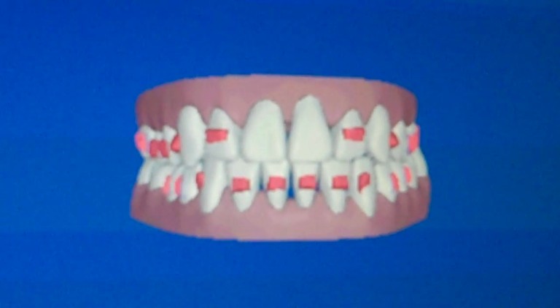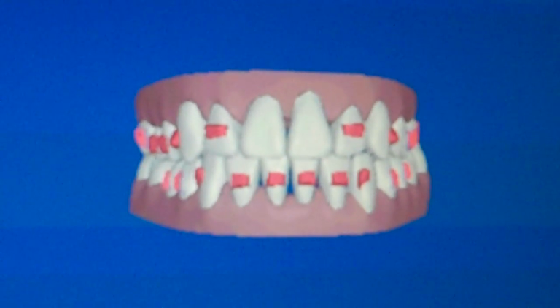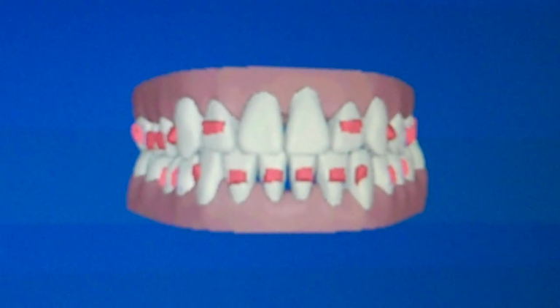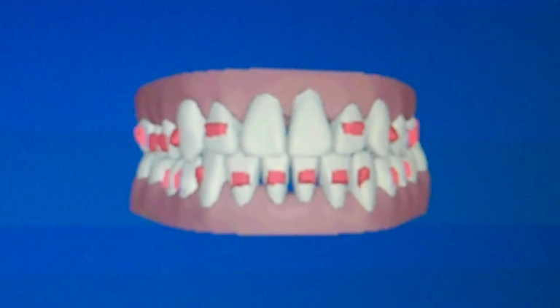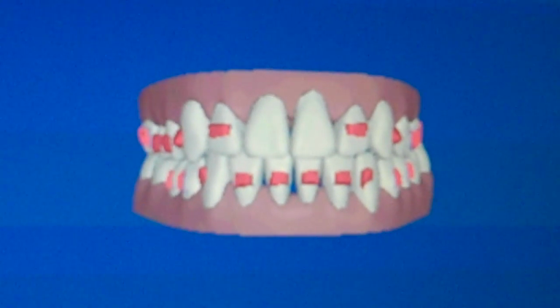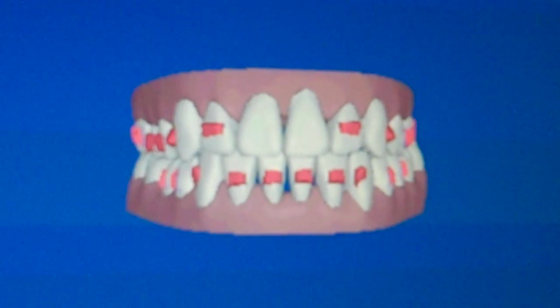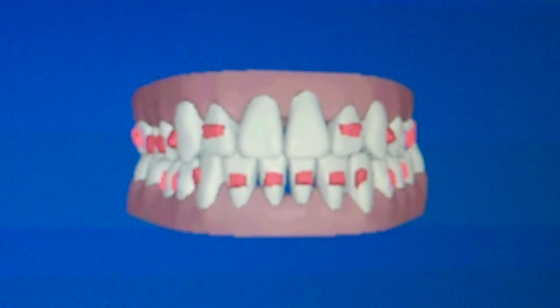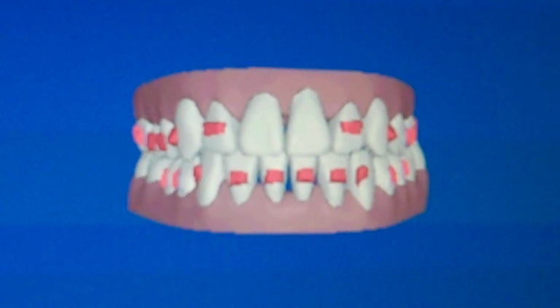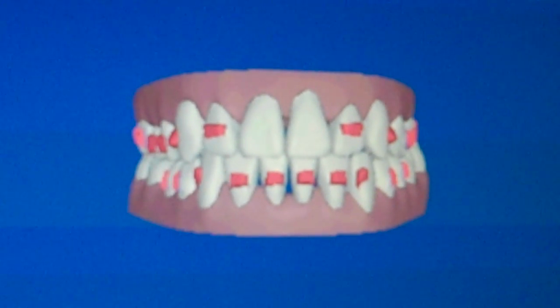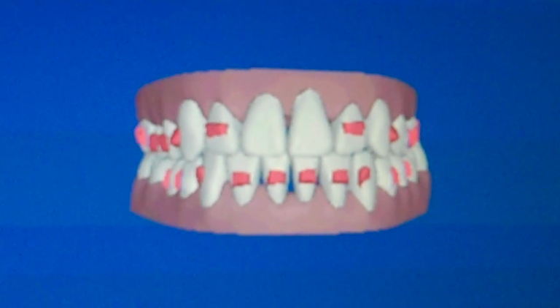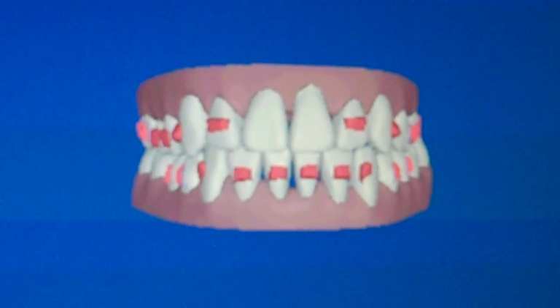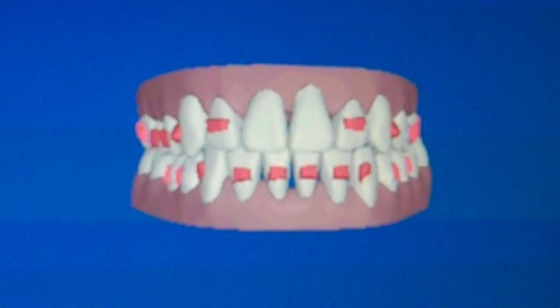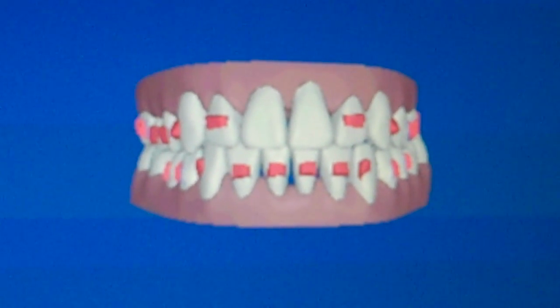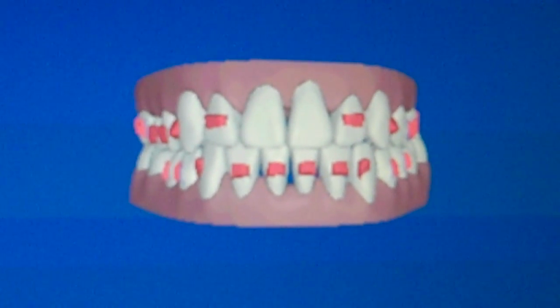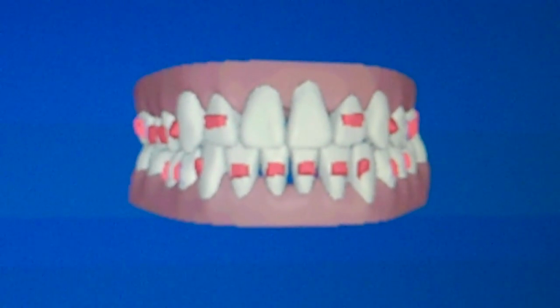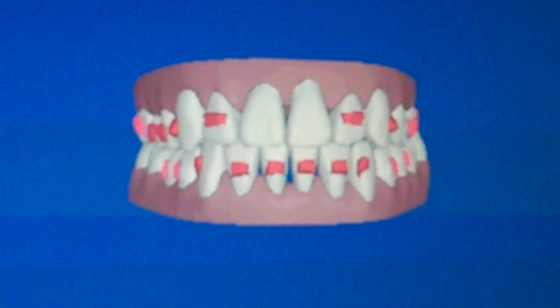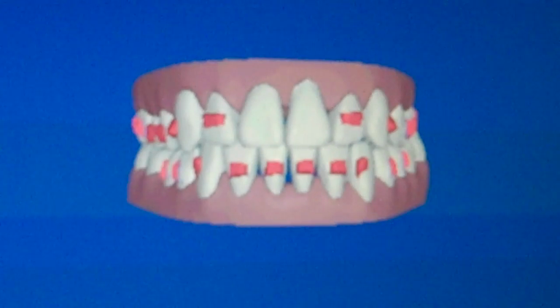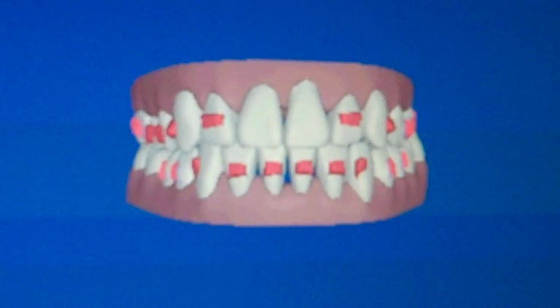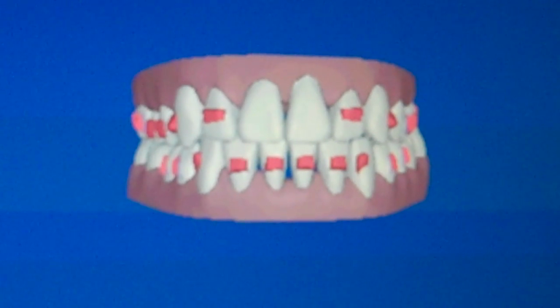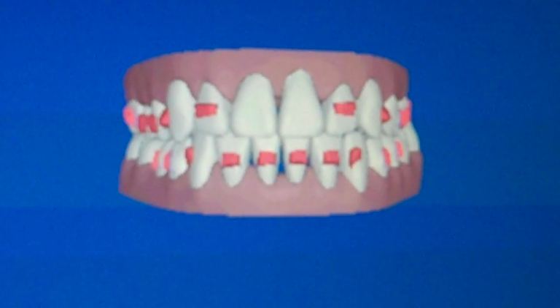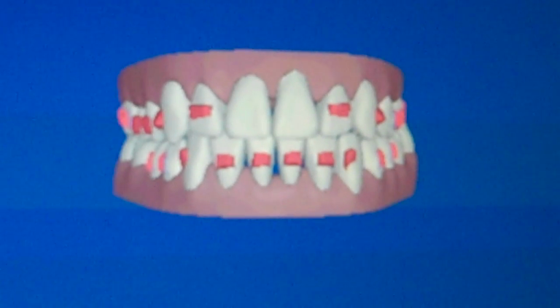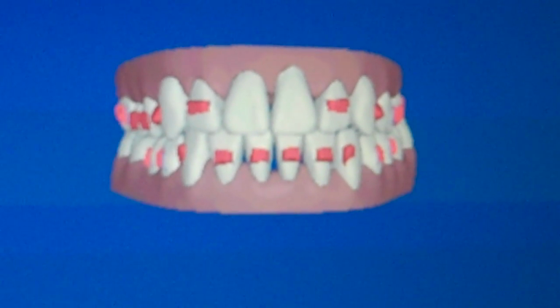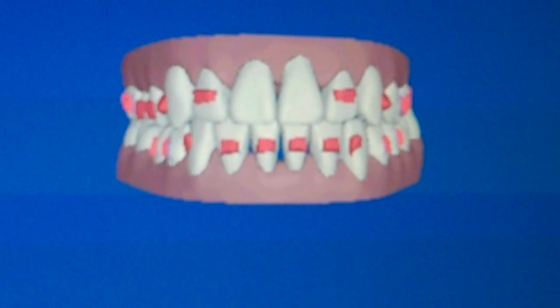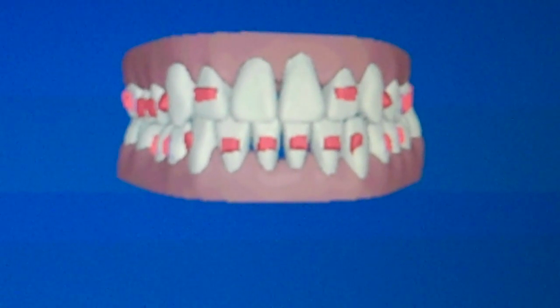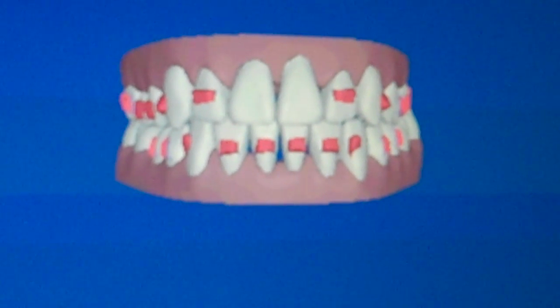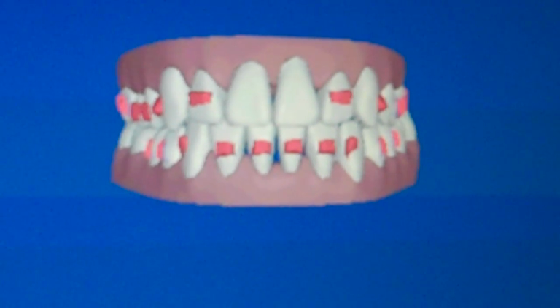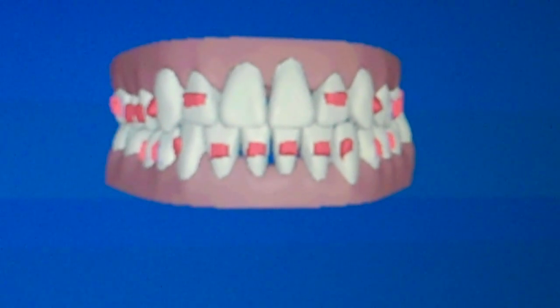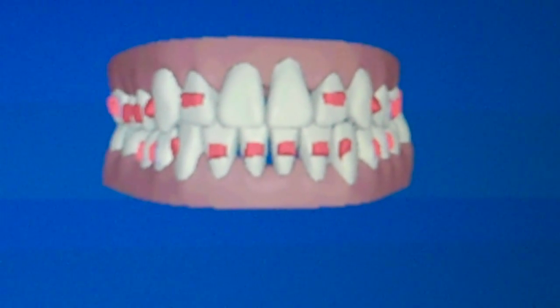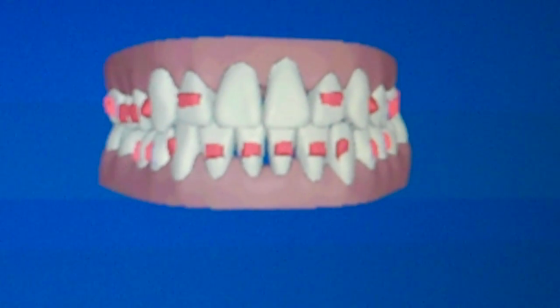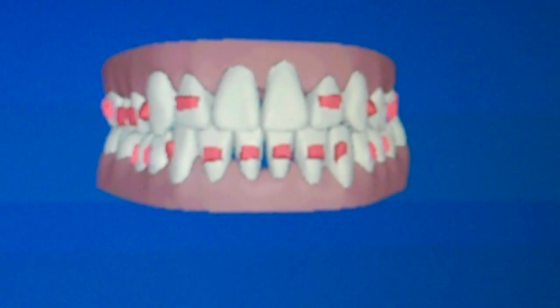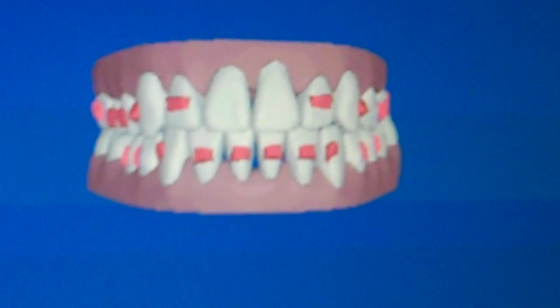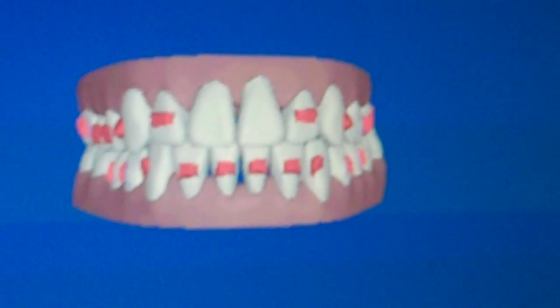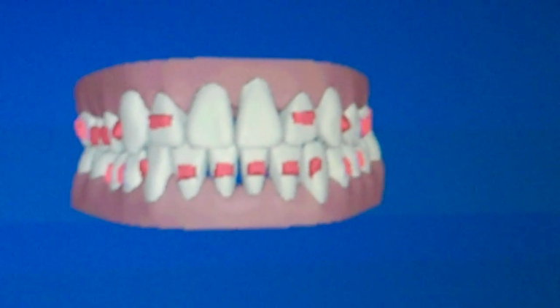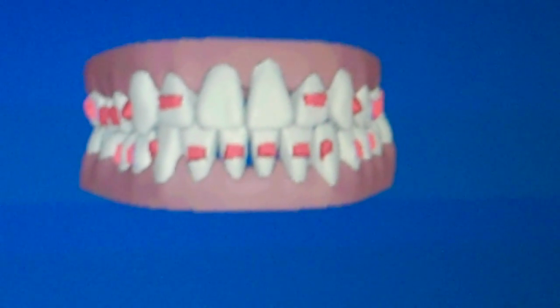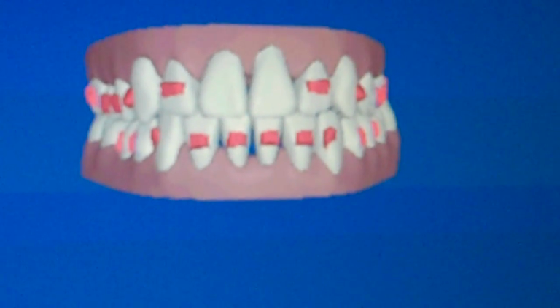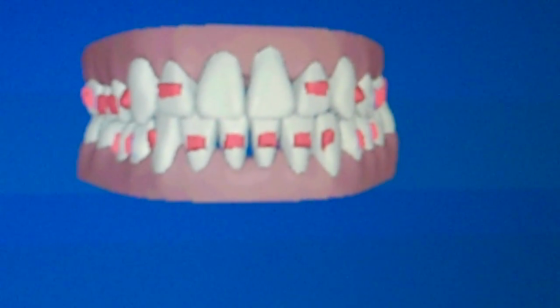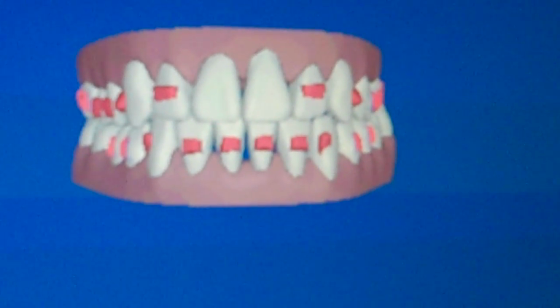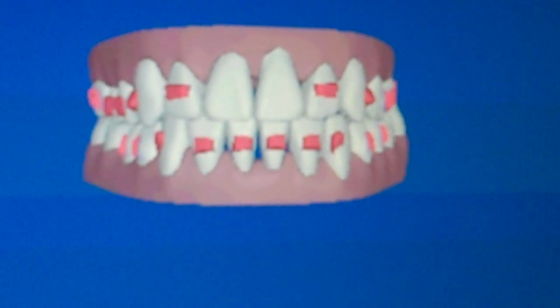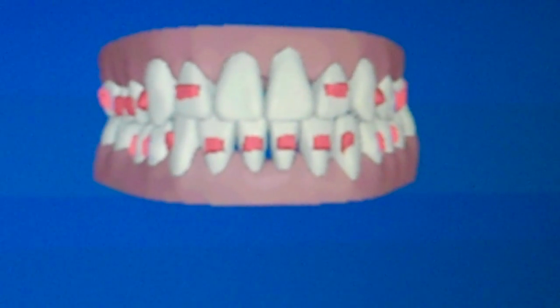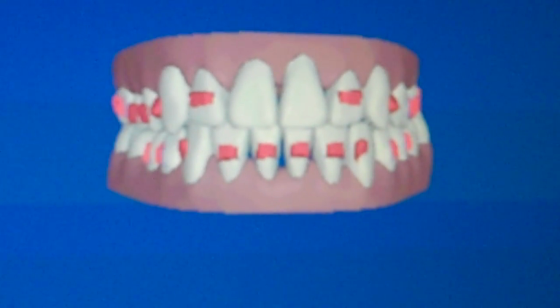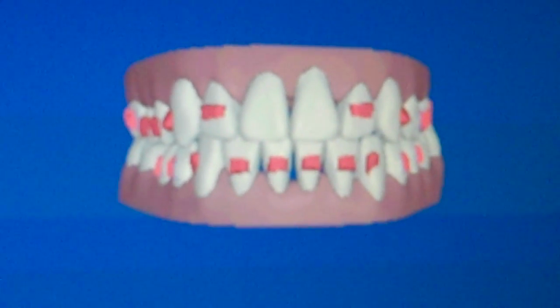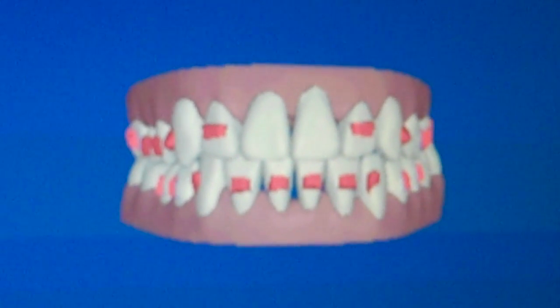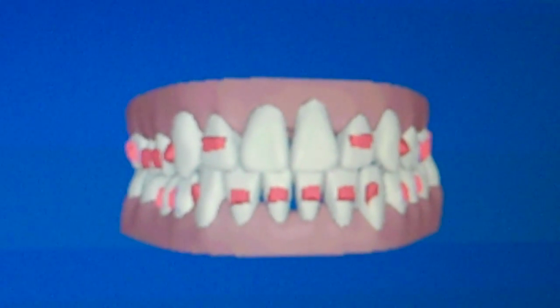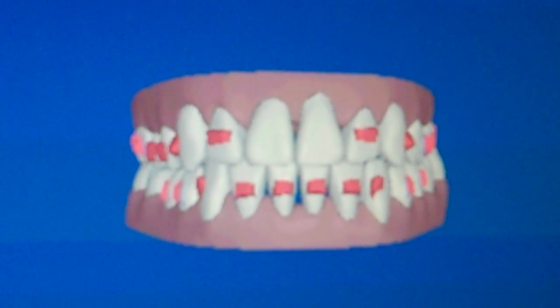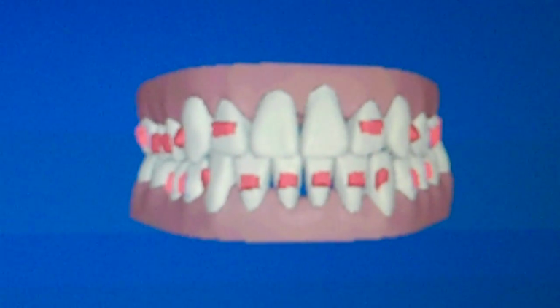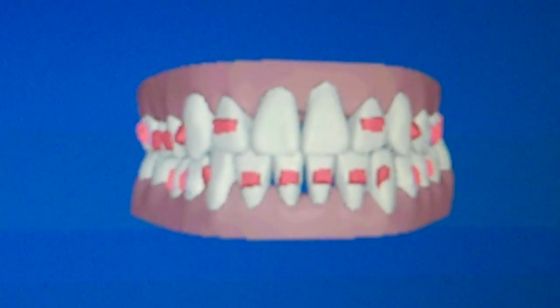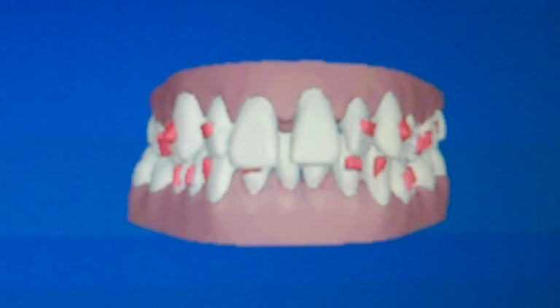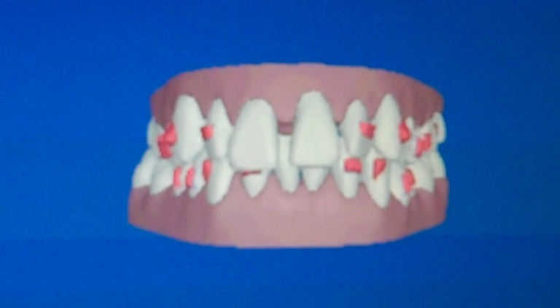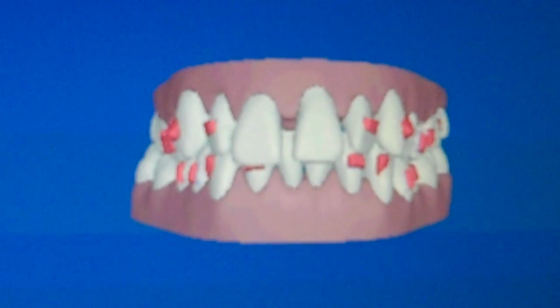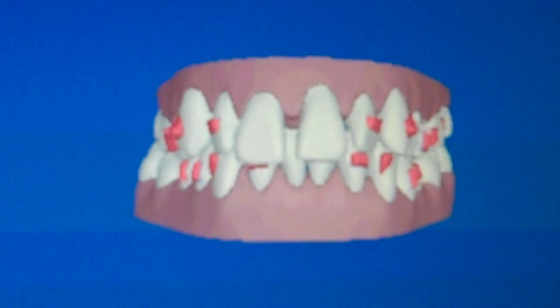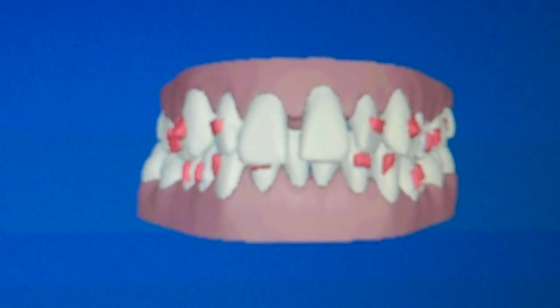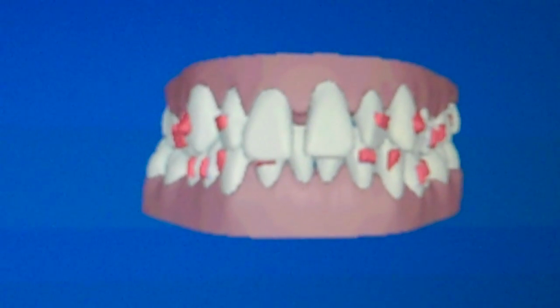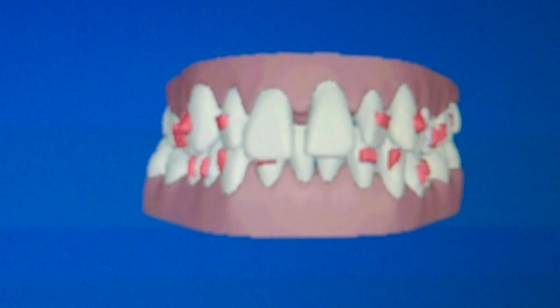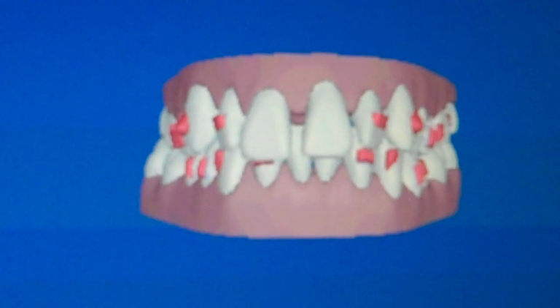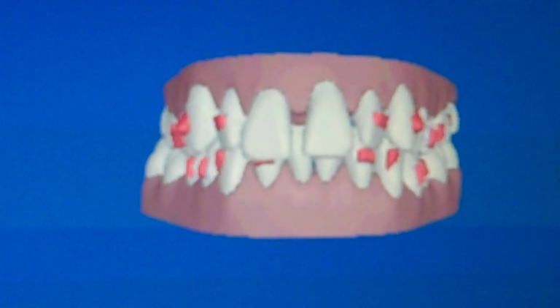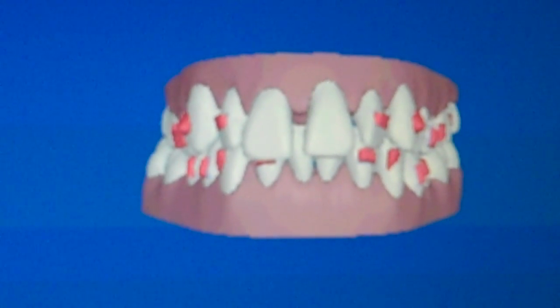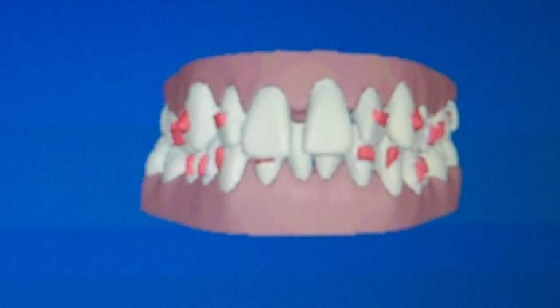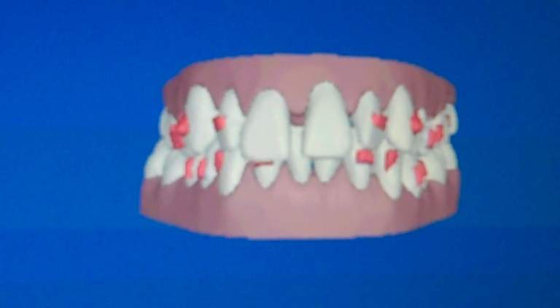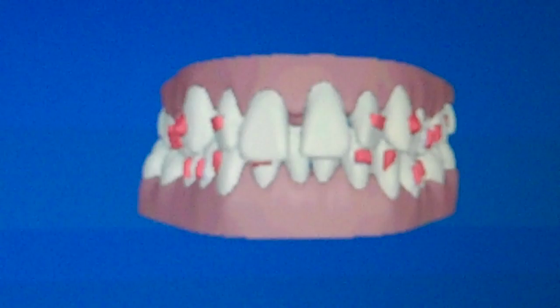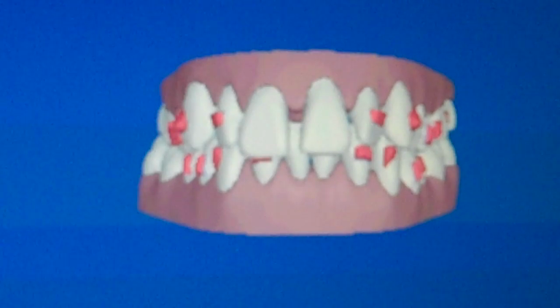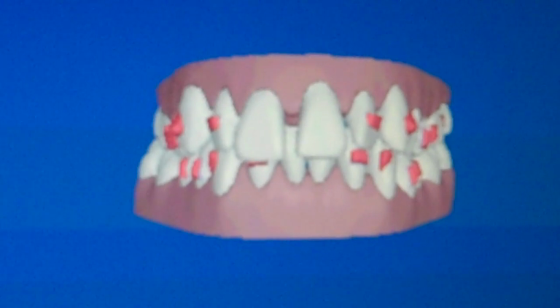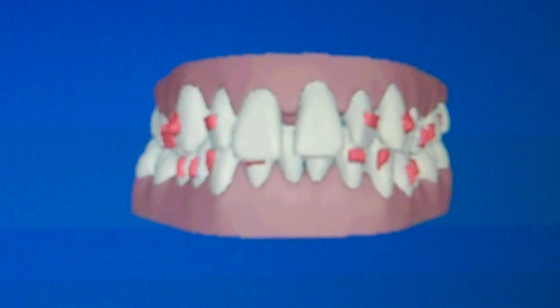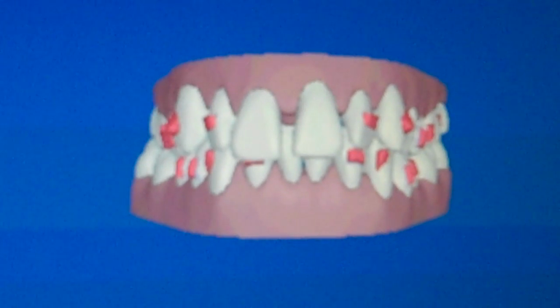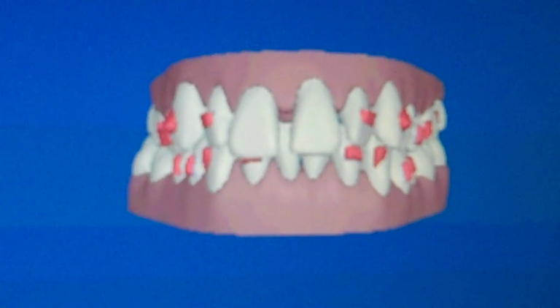Now when you see it jump like that, that means at some point you're going to be wearing rubber bands. From there, I'm going to run it through again.